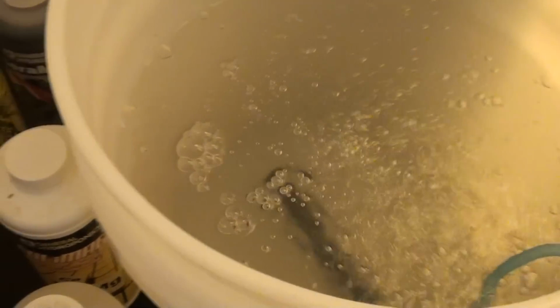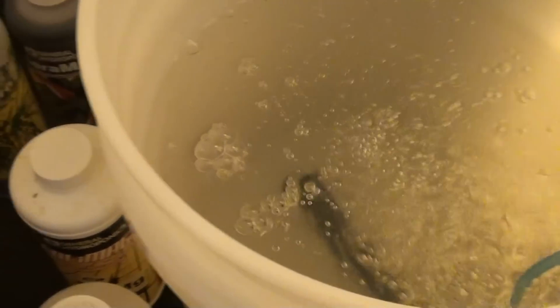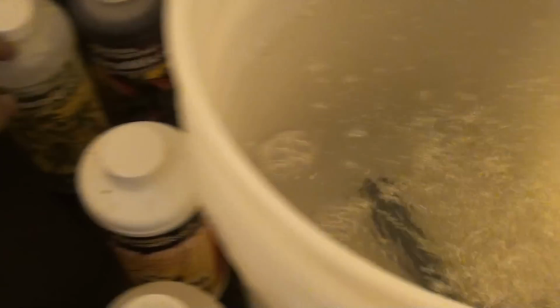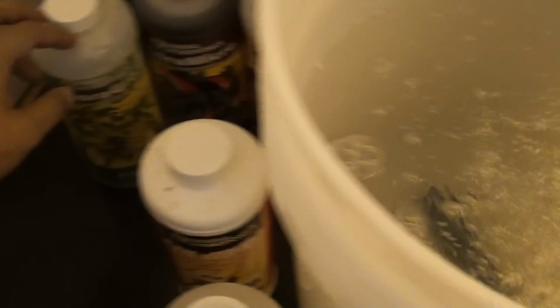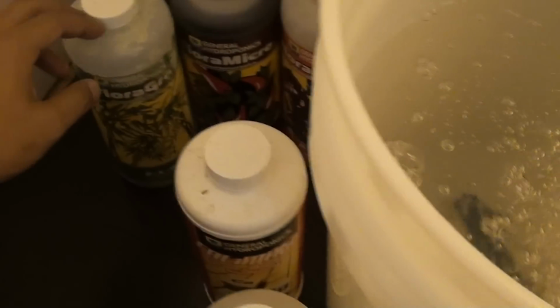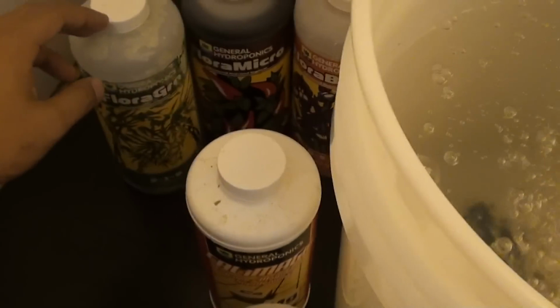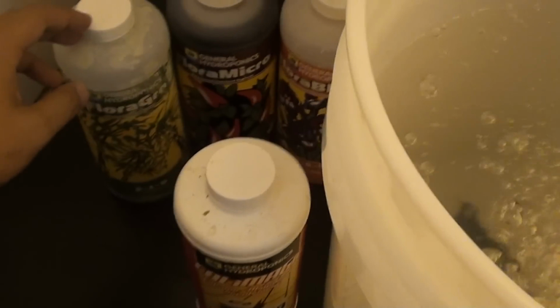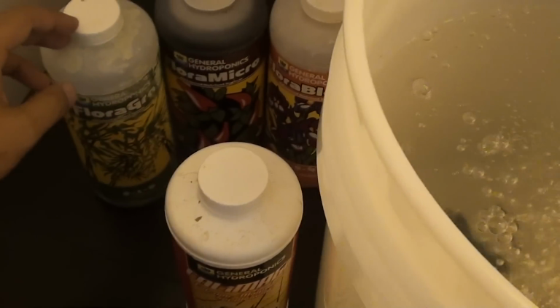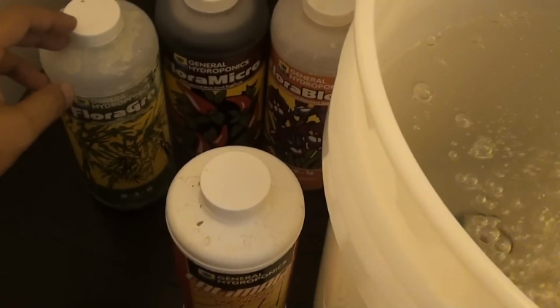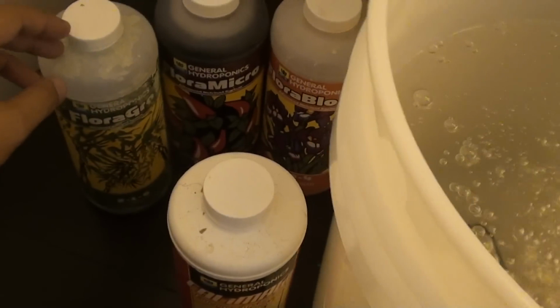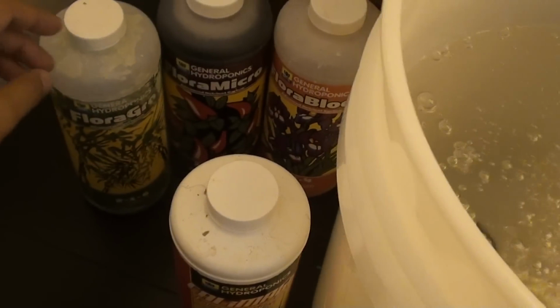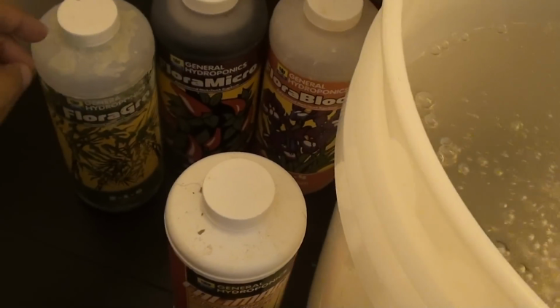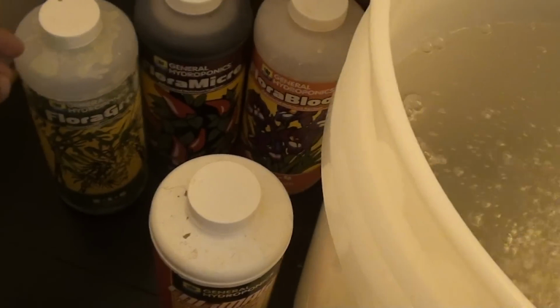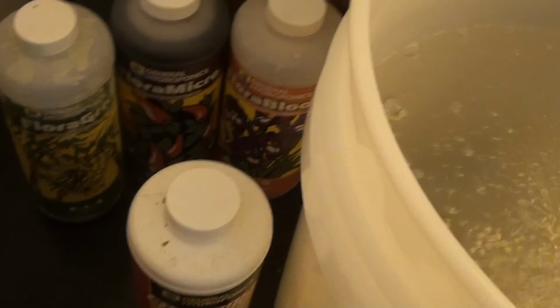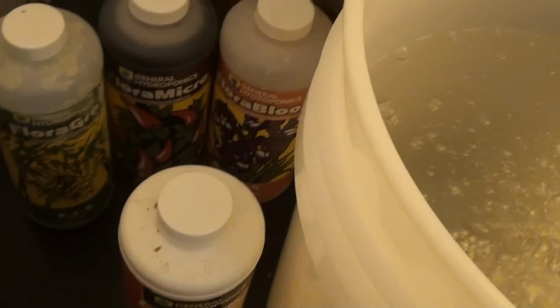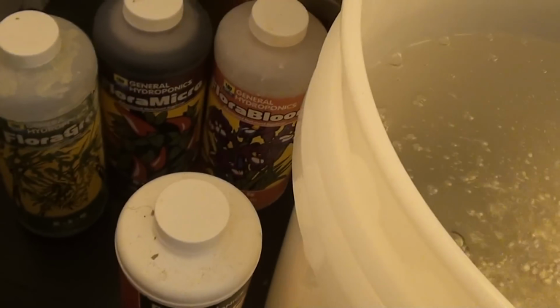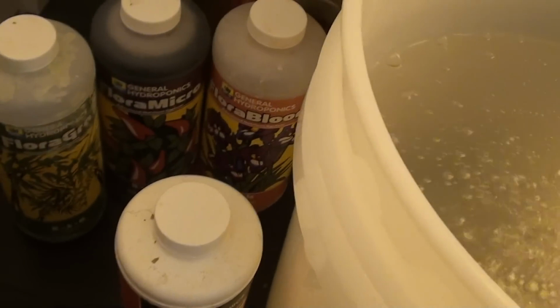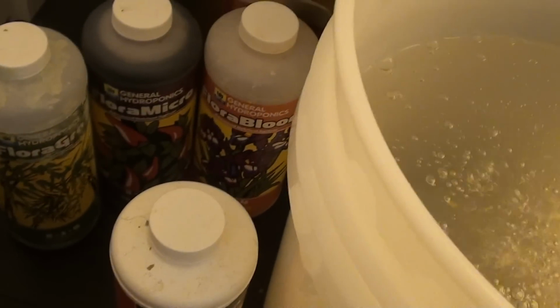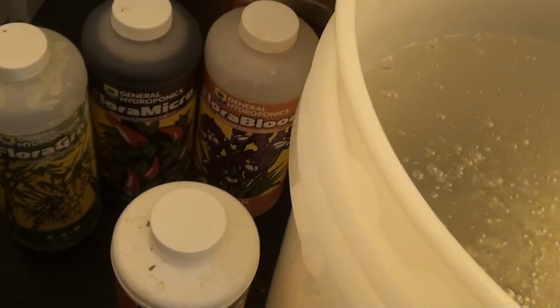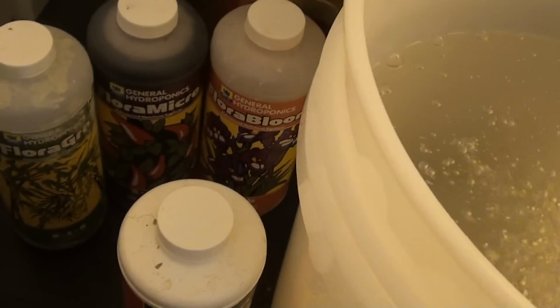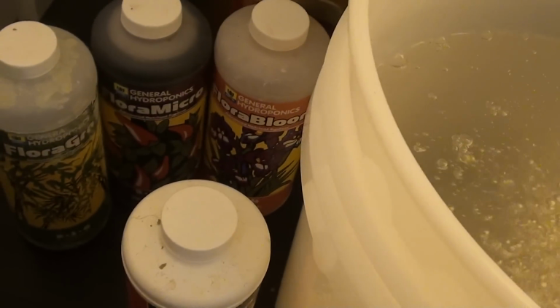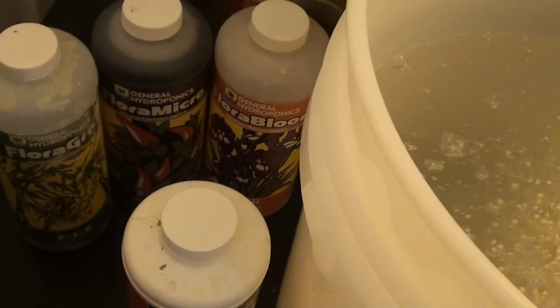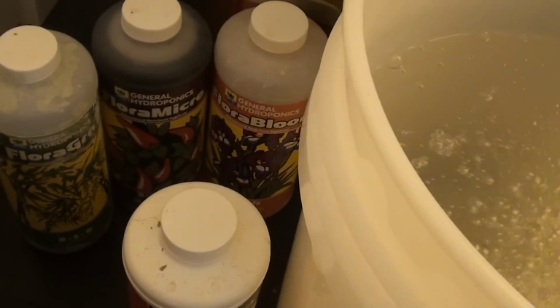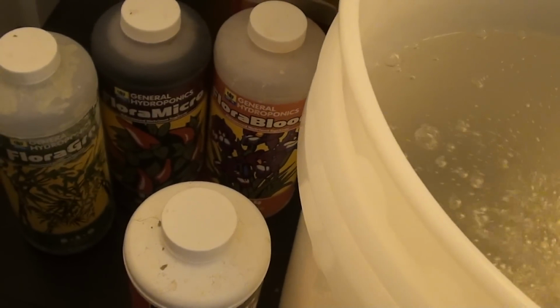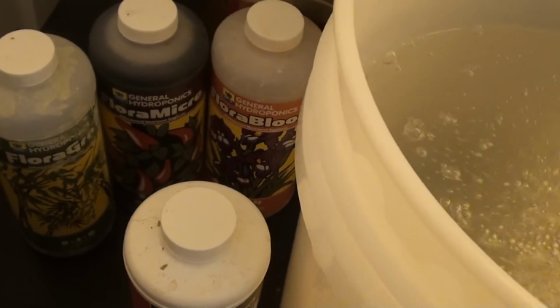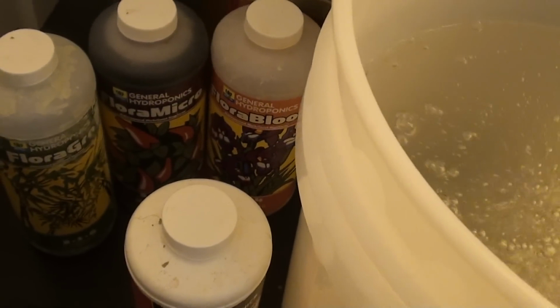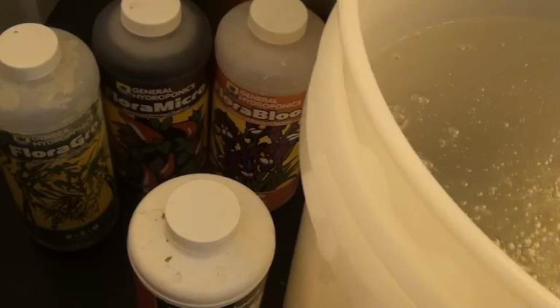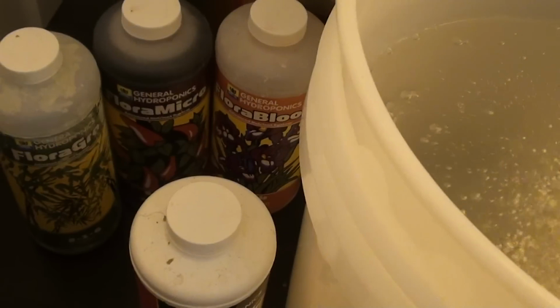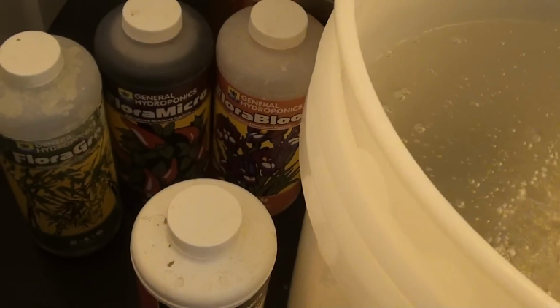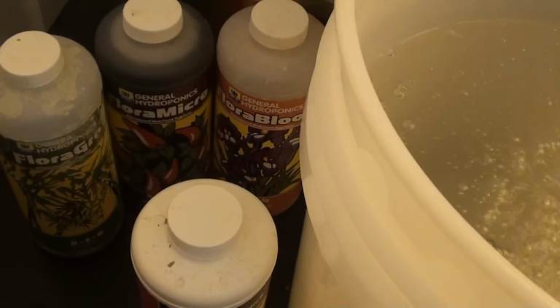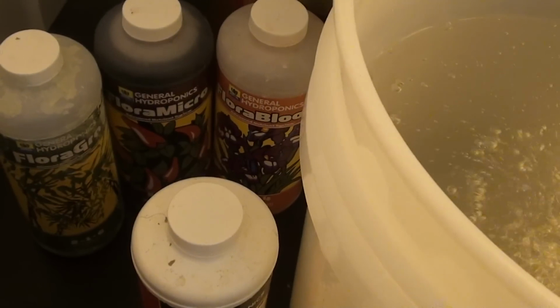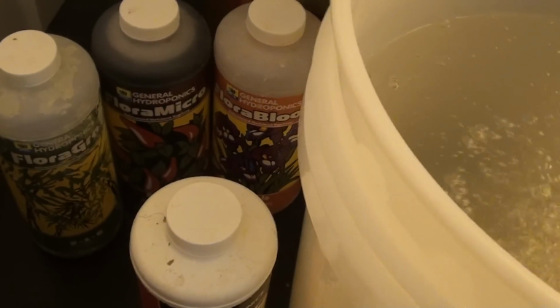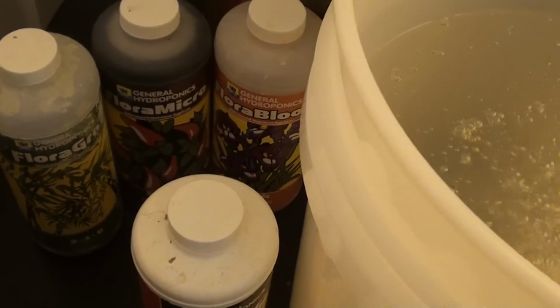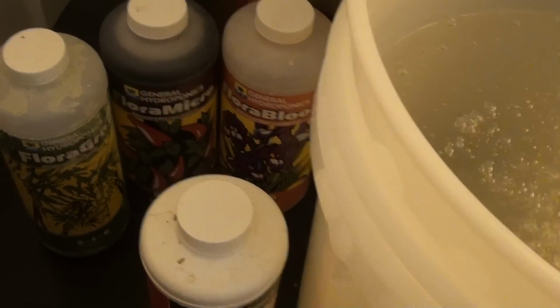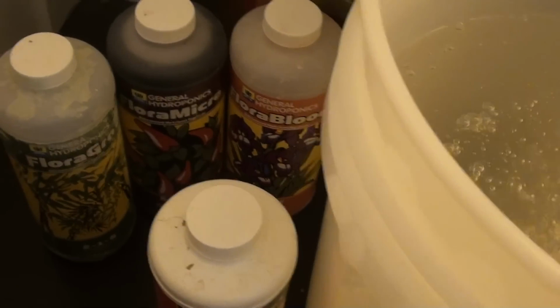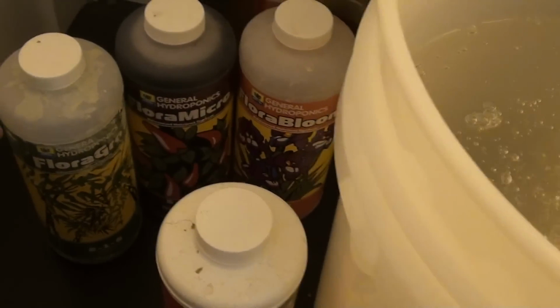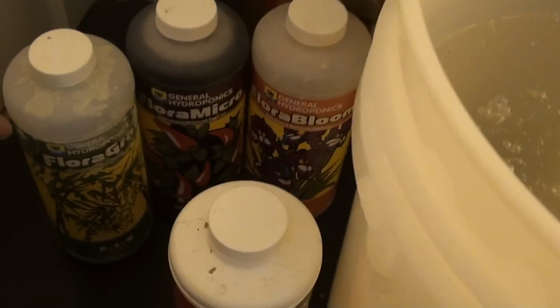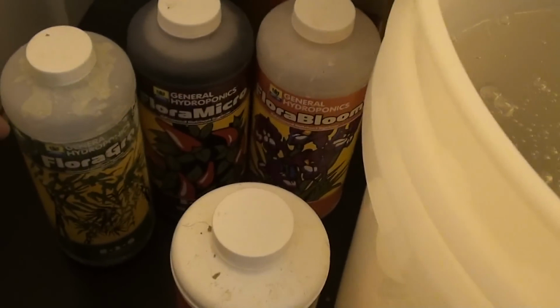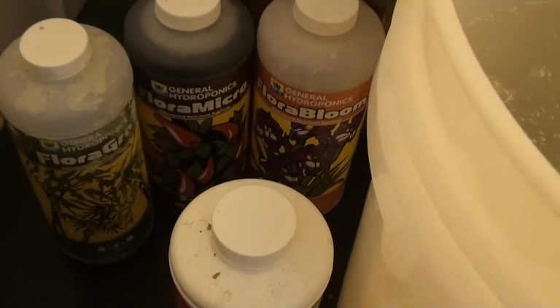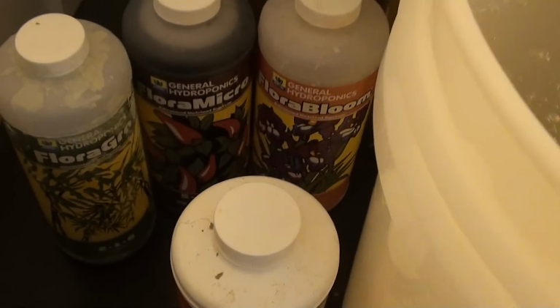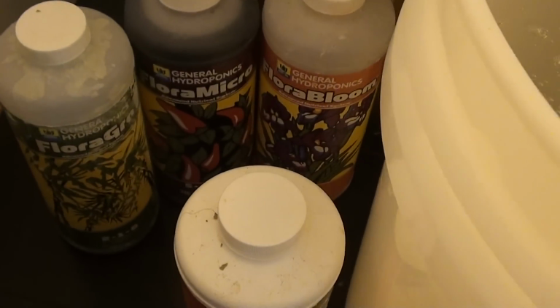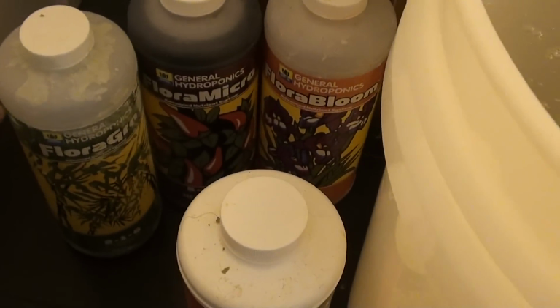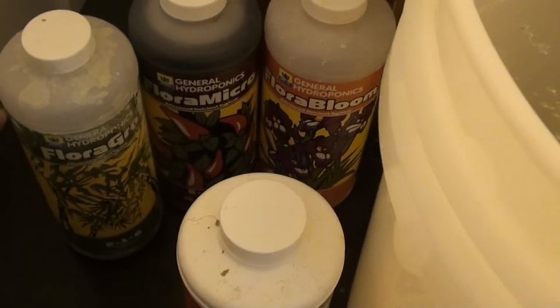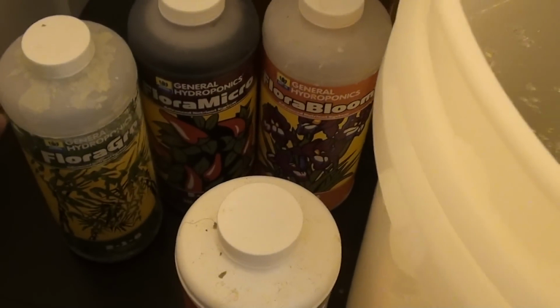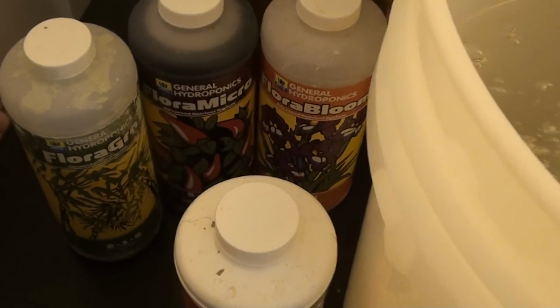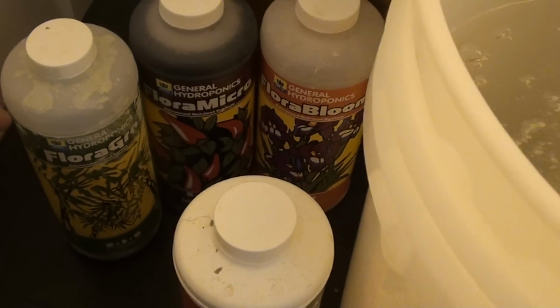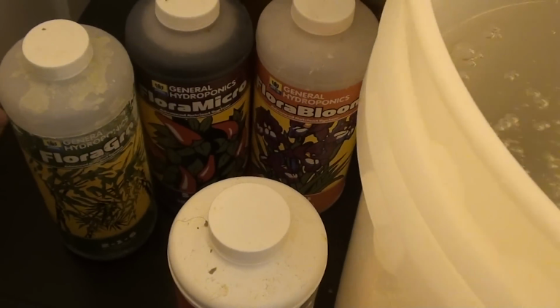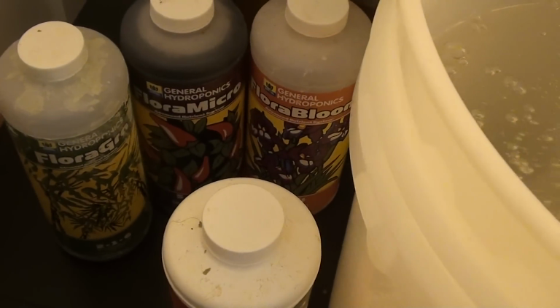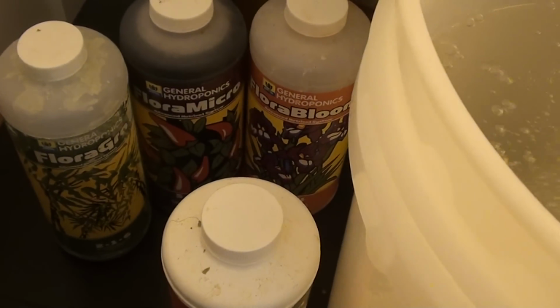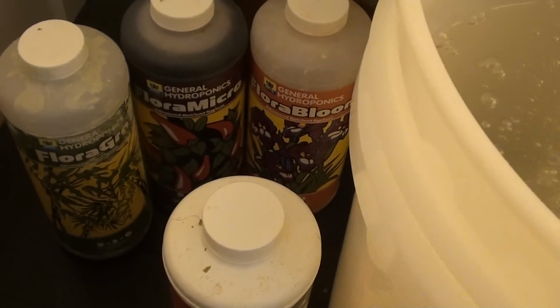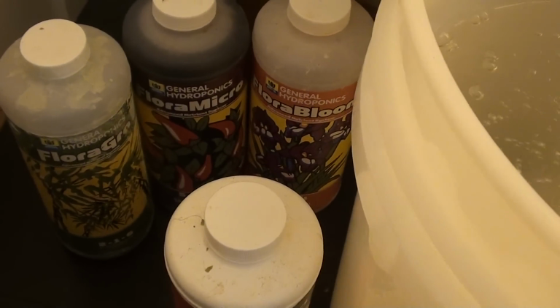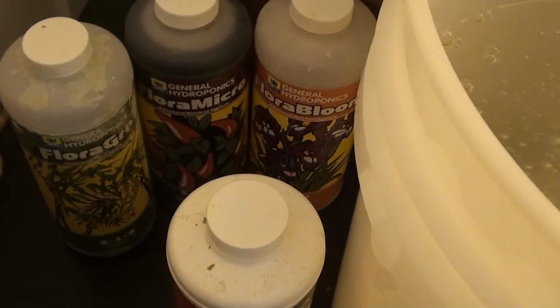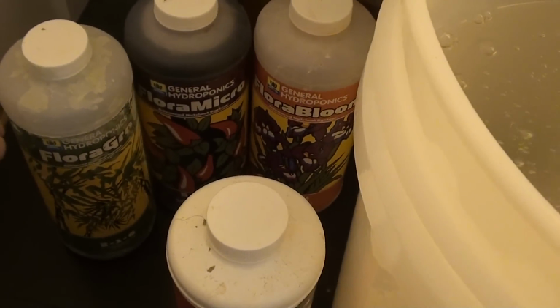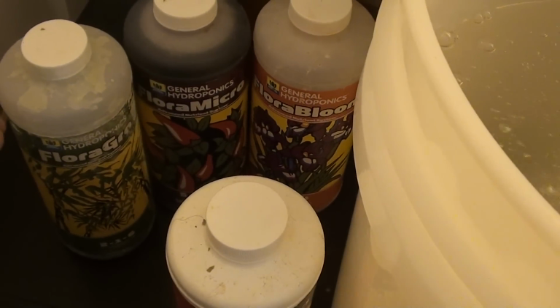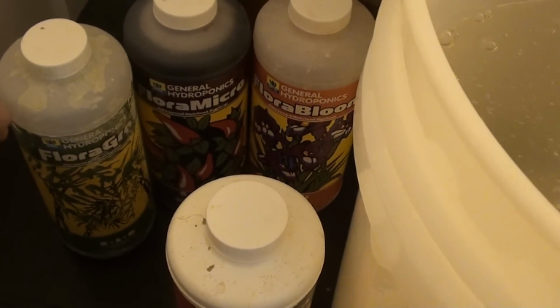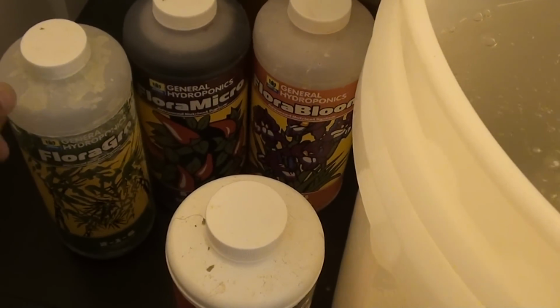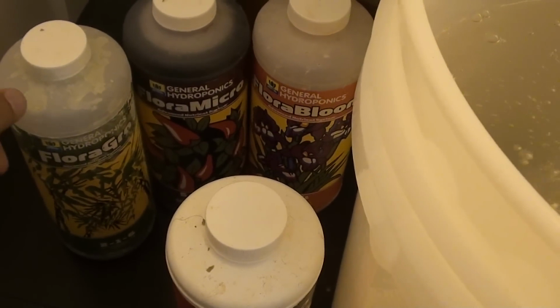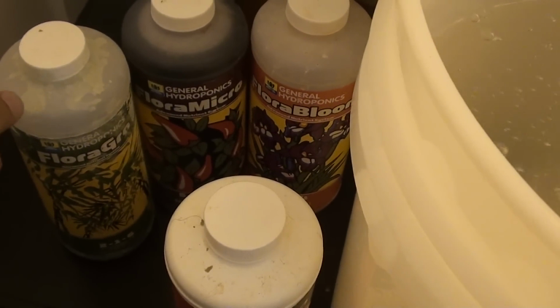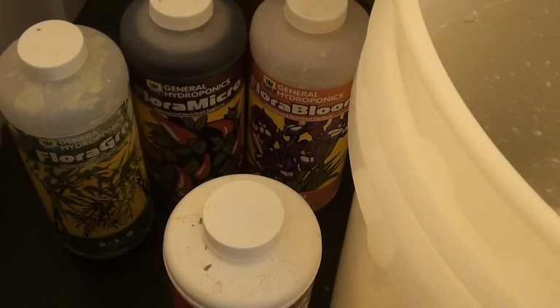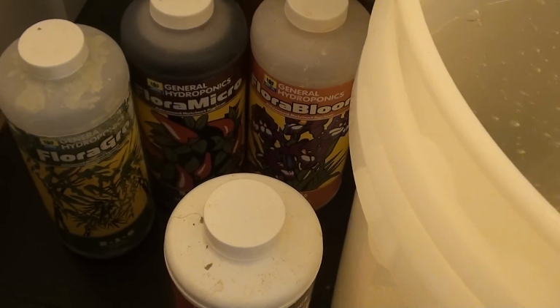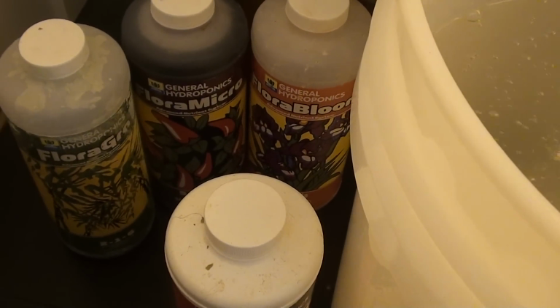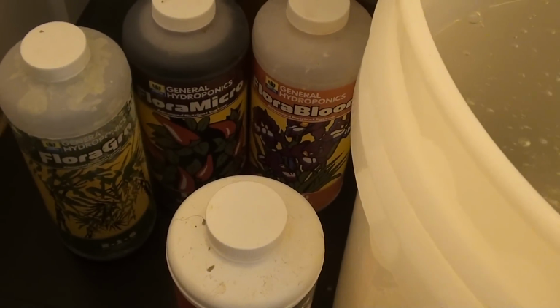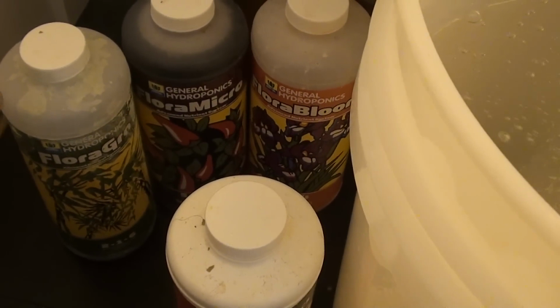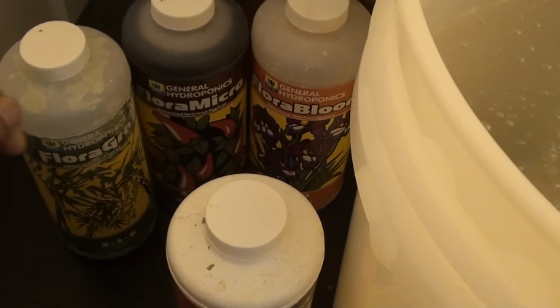Alright guys, I will update you with the seedlings soon. Peace out.